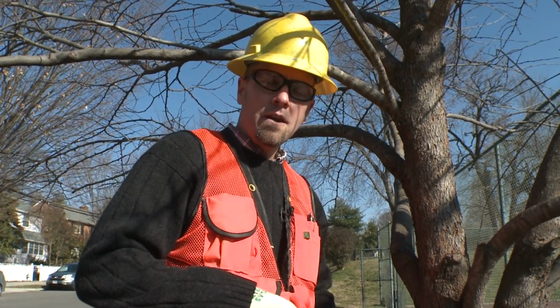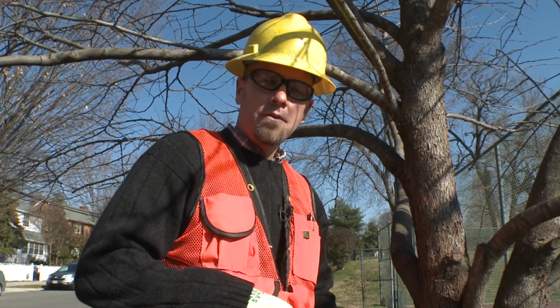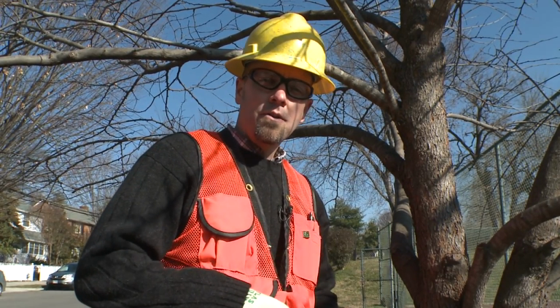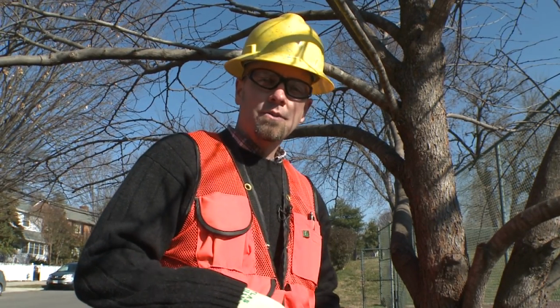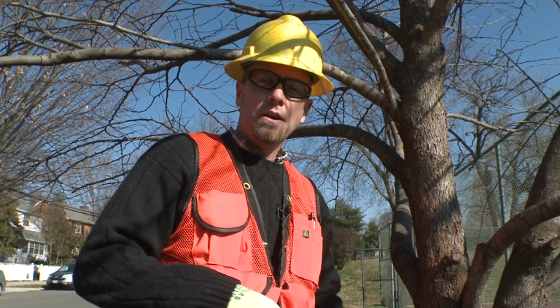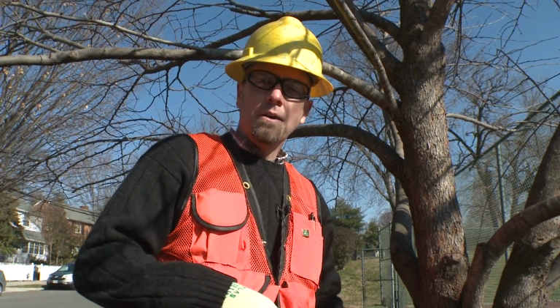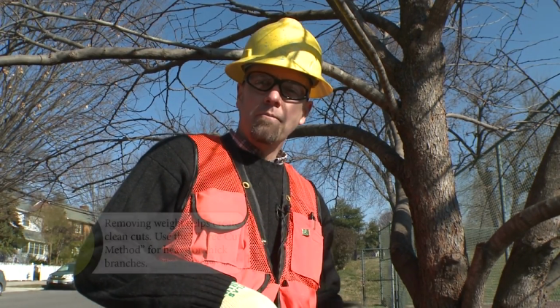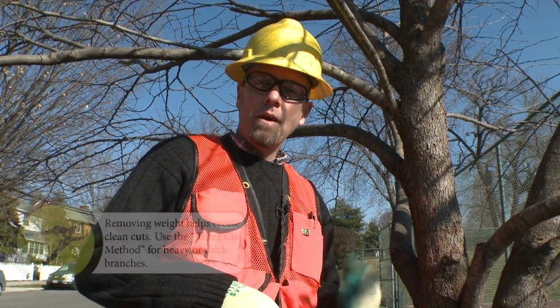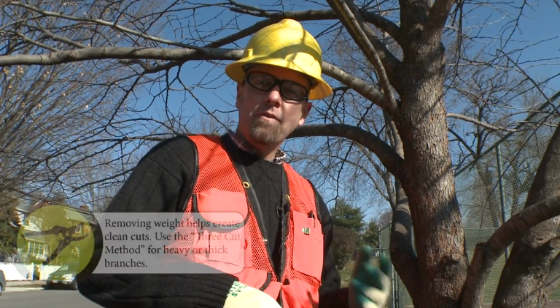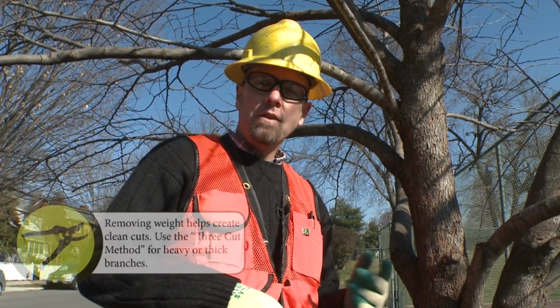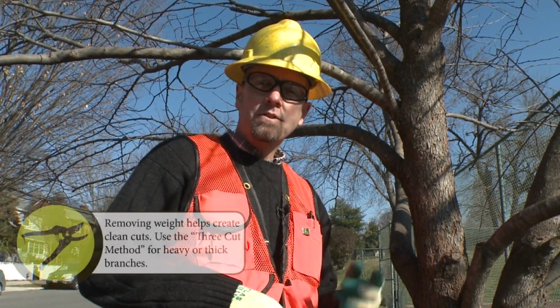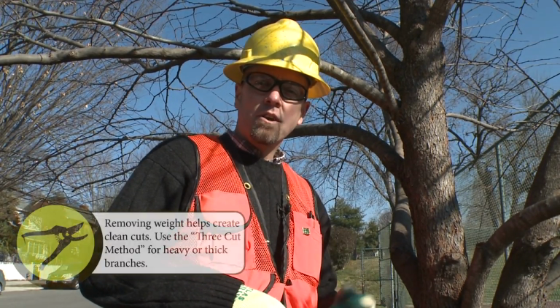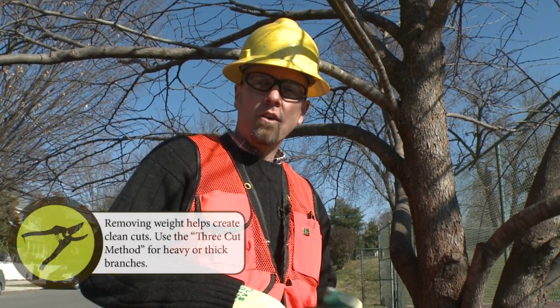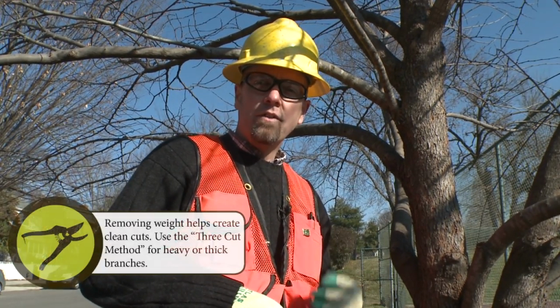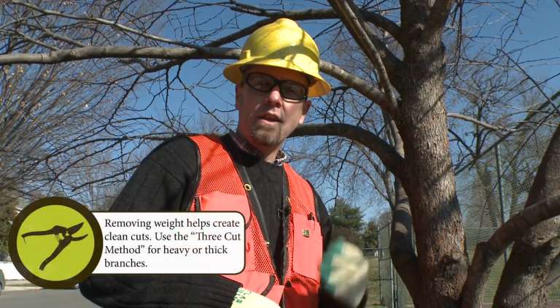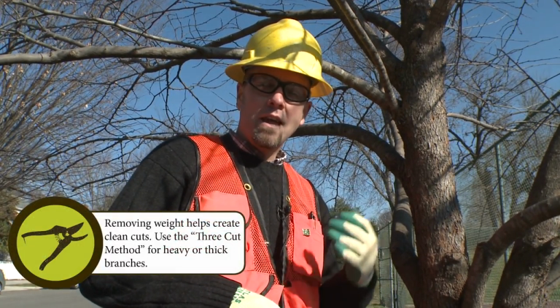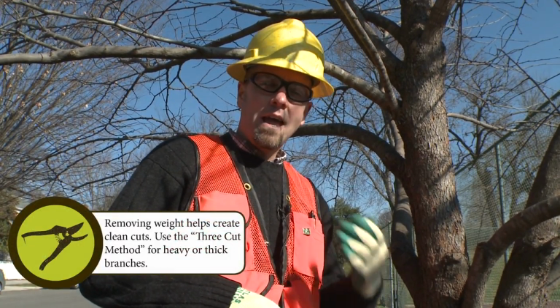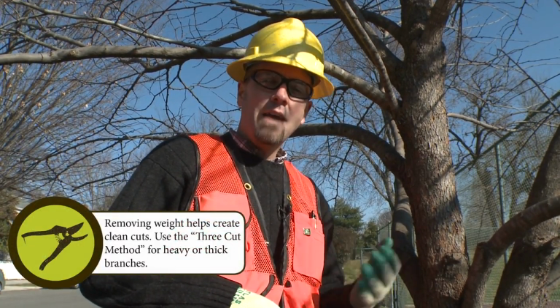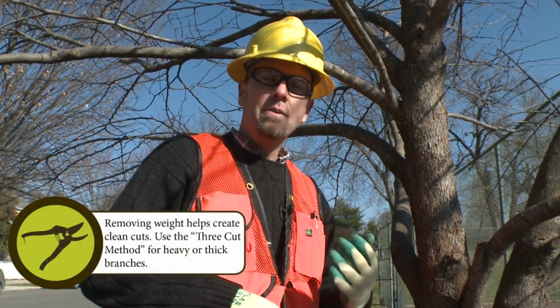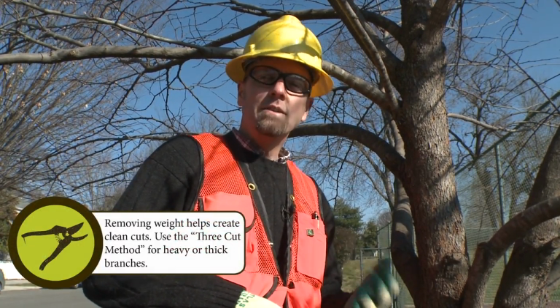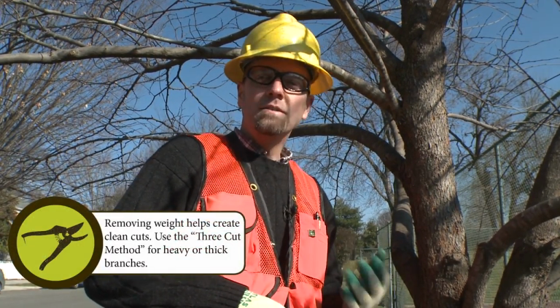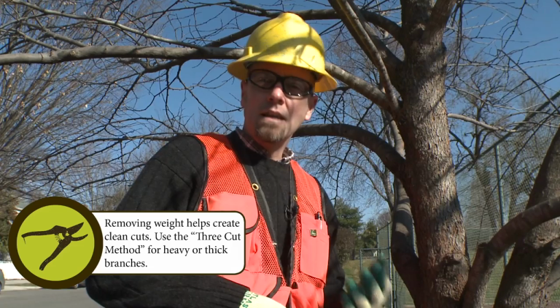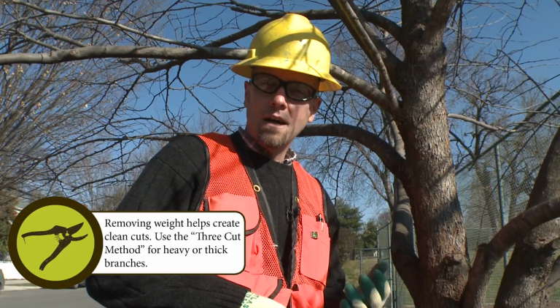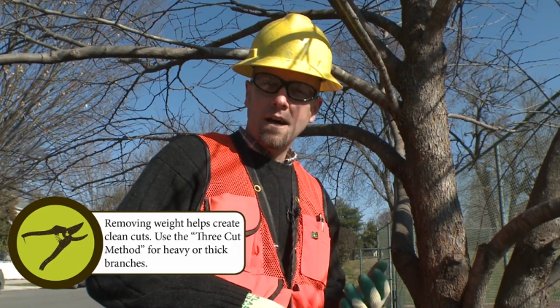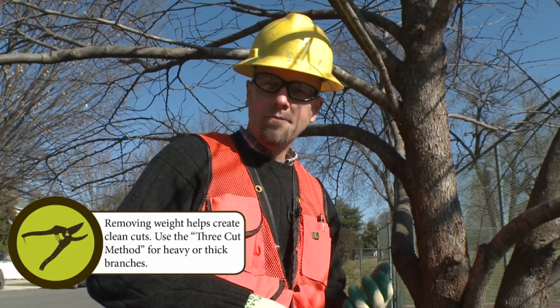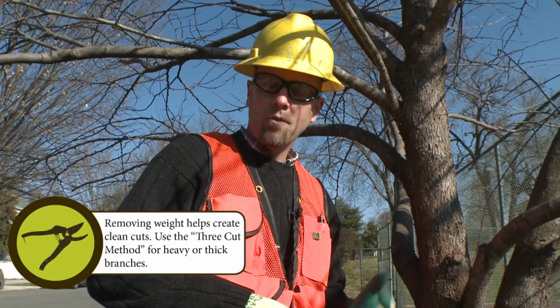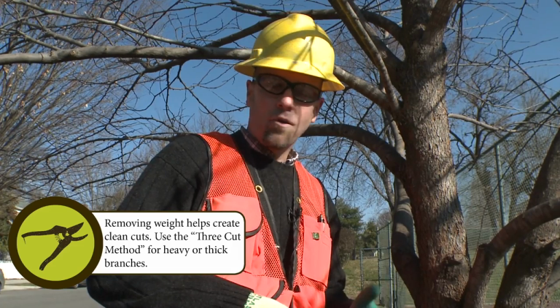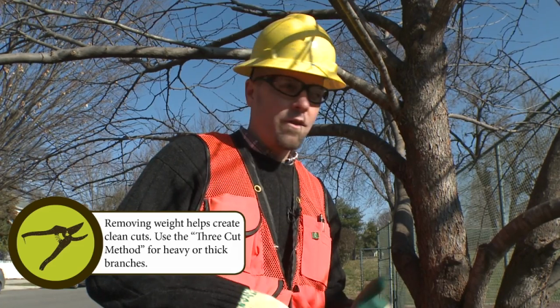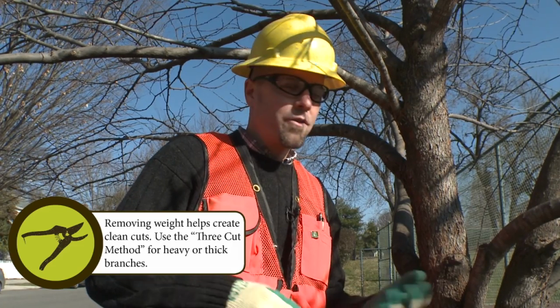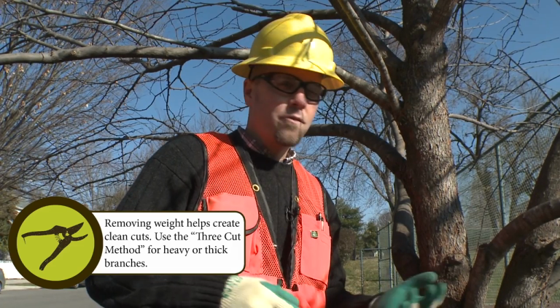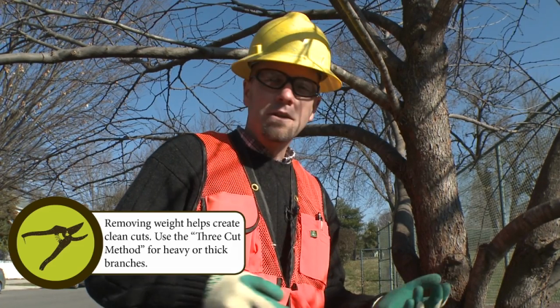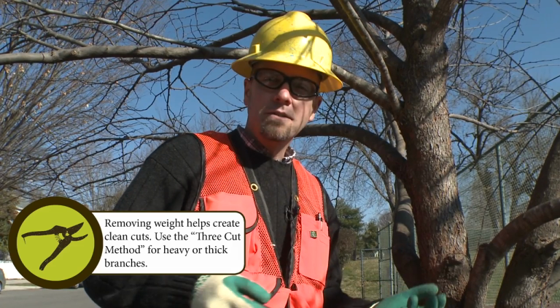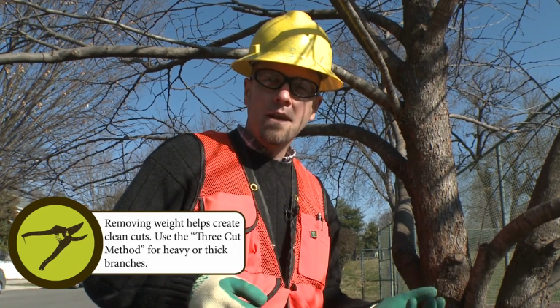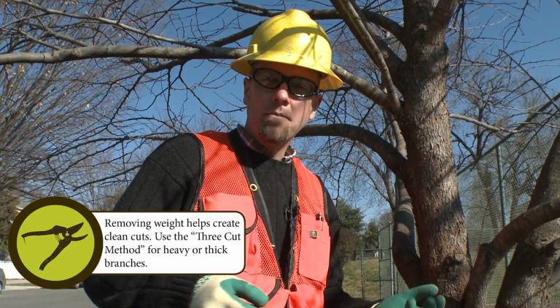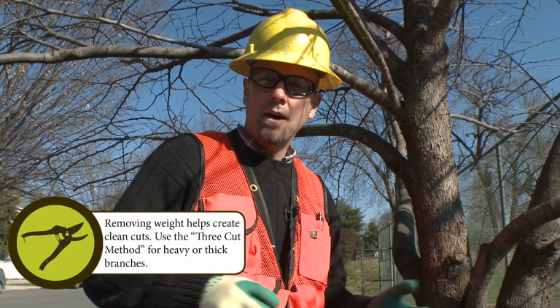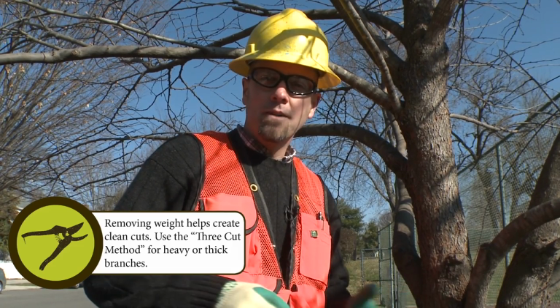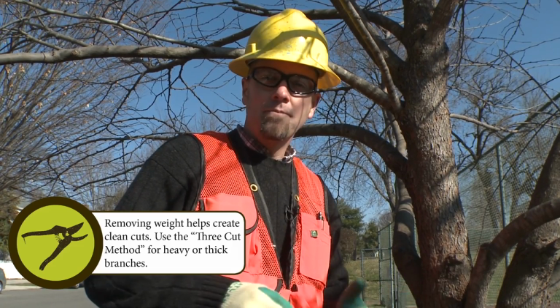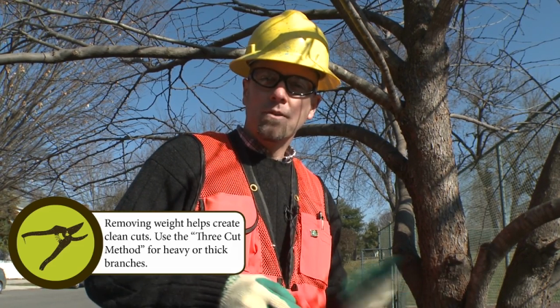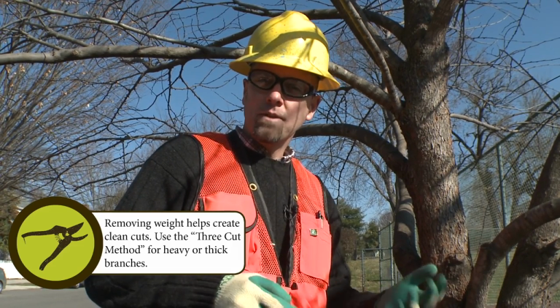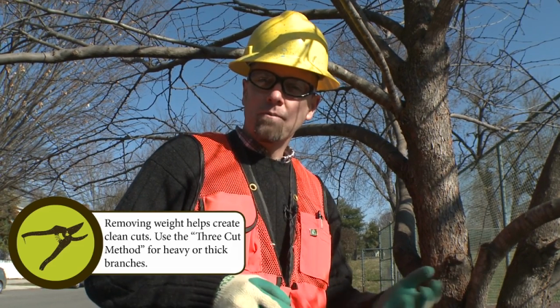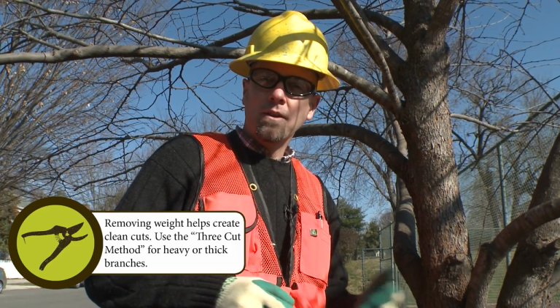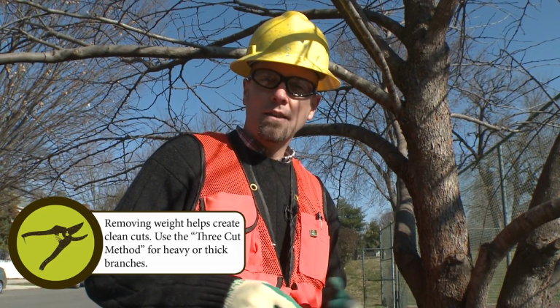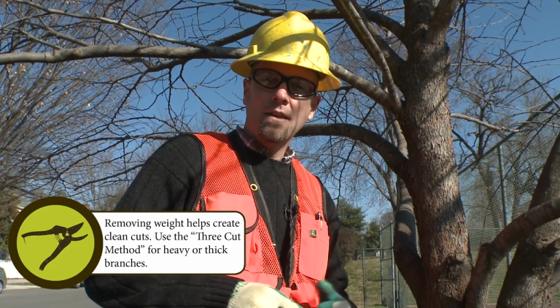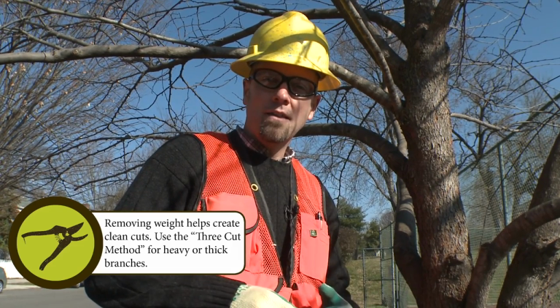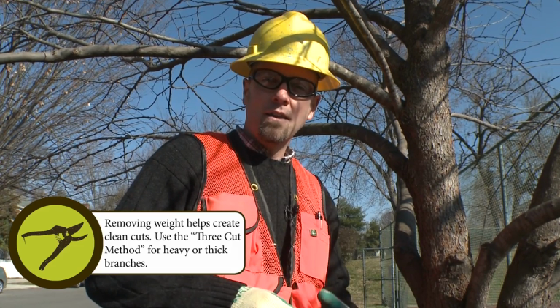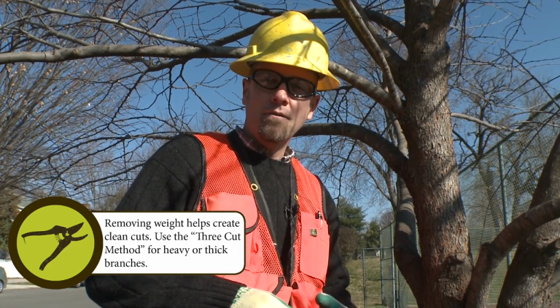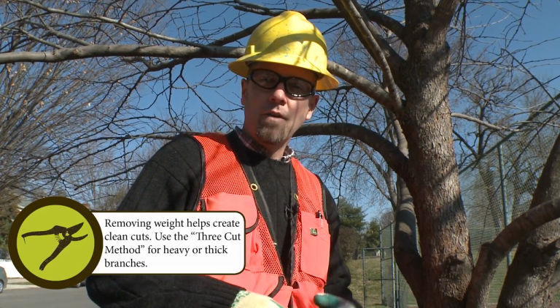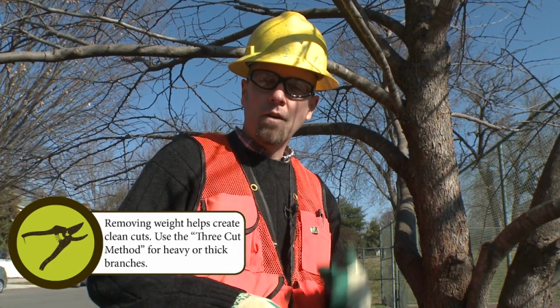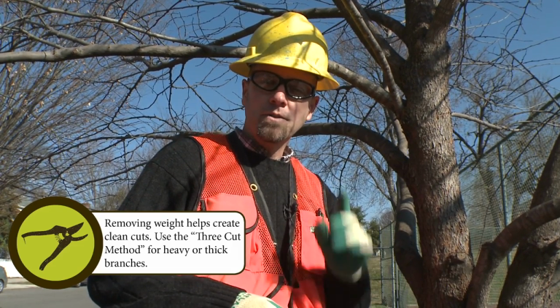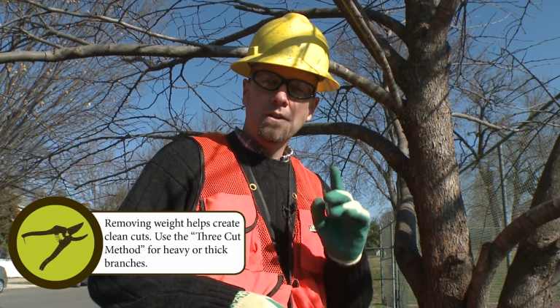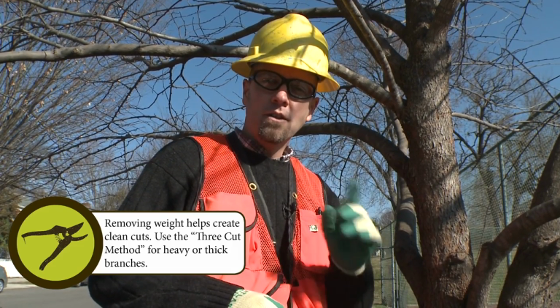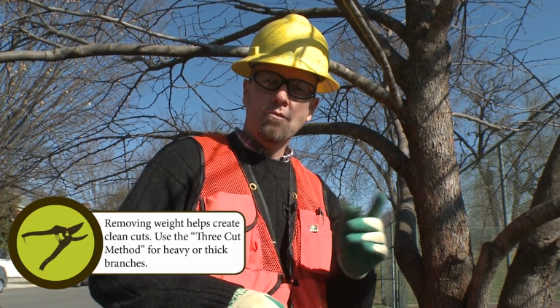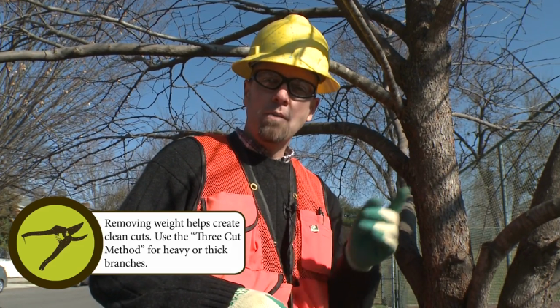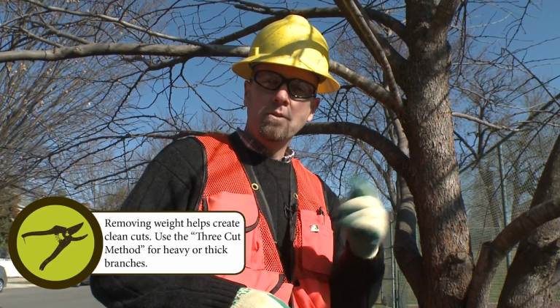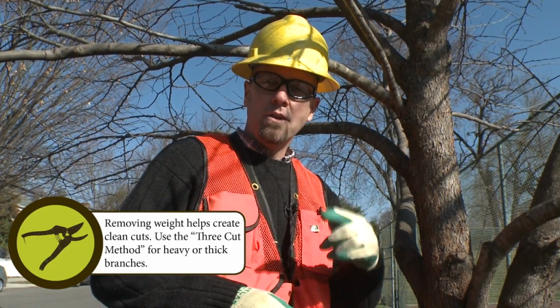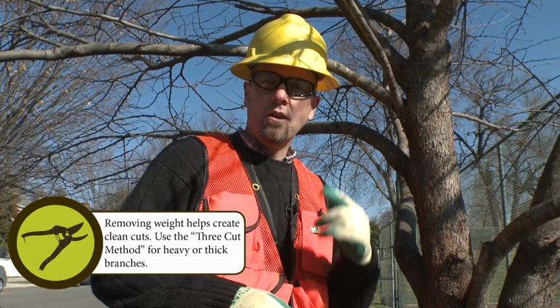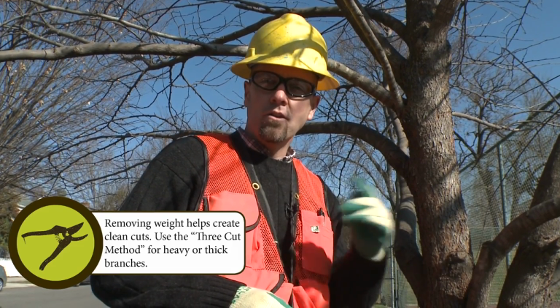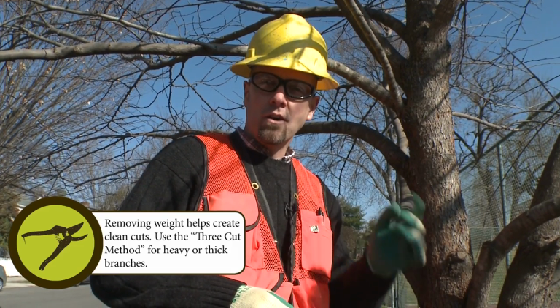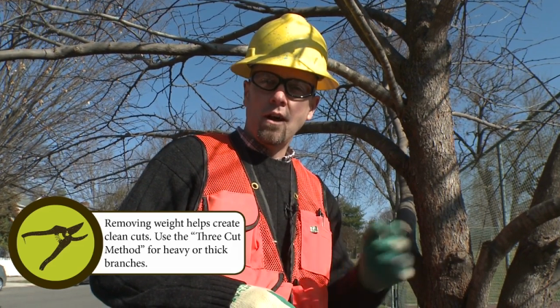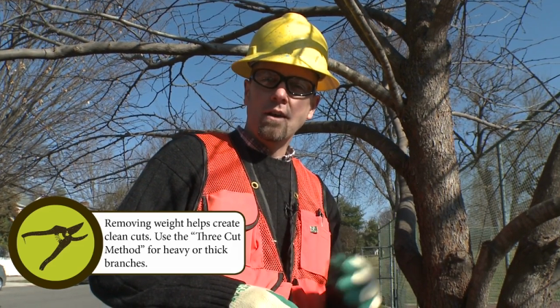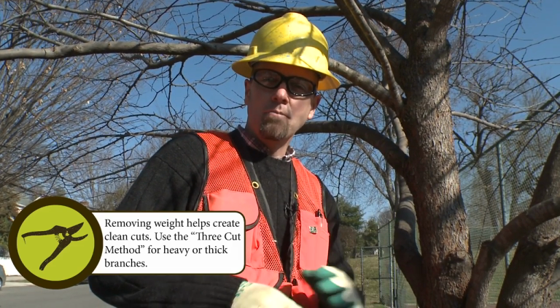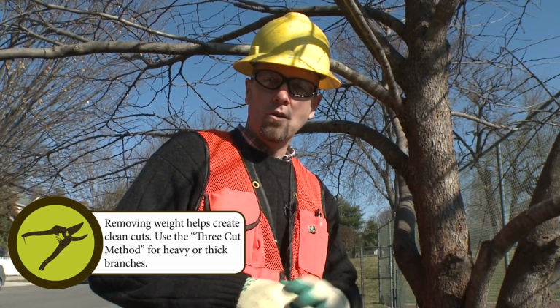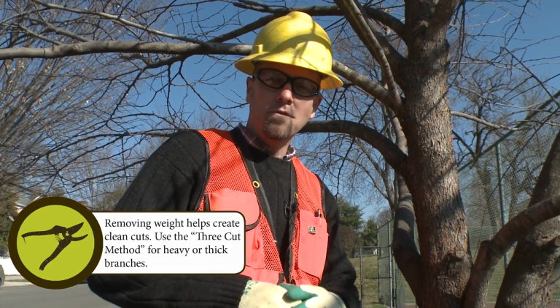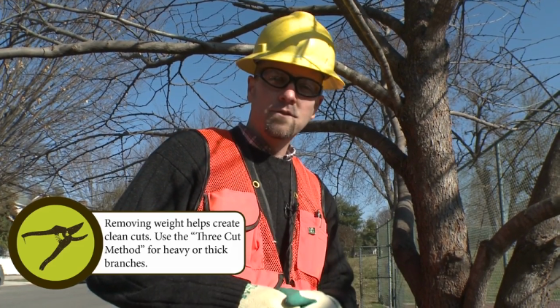There's a method that's called the ABC cut, or the three-step cut — something like that — that involves three particular cutting moves.